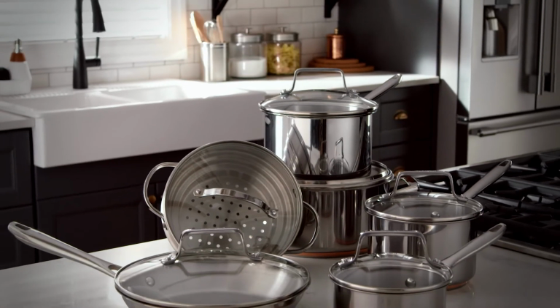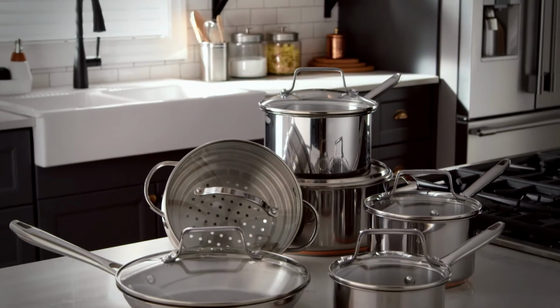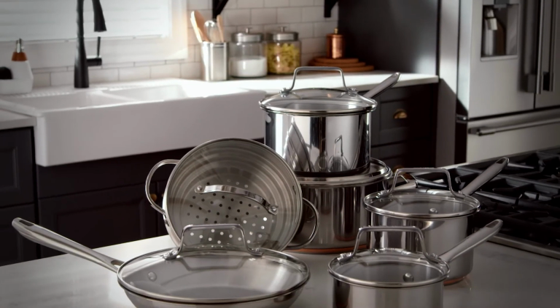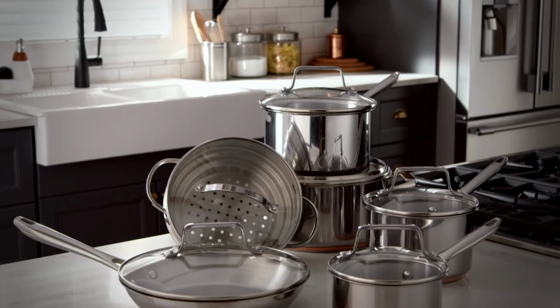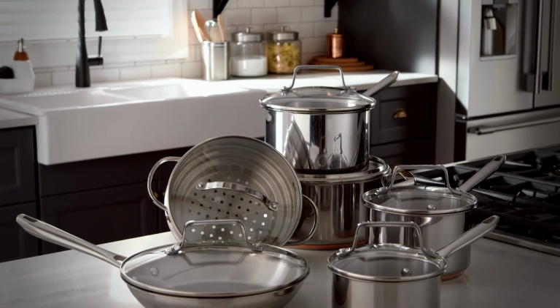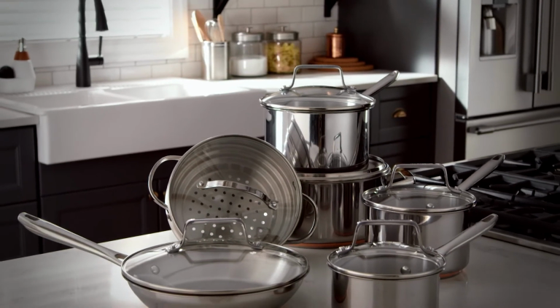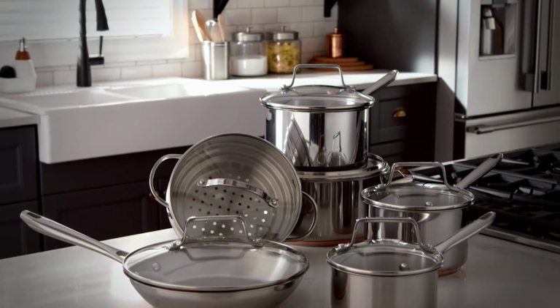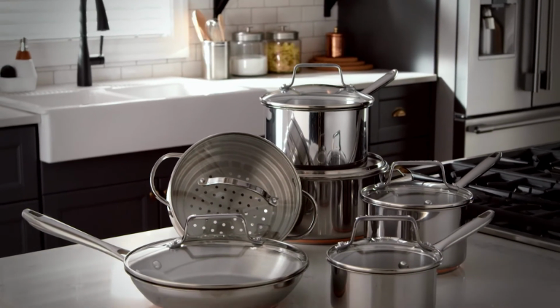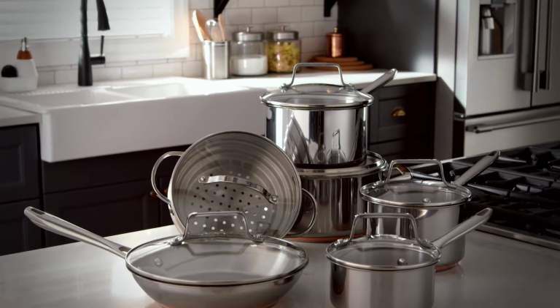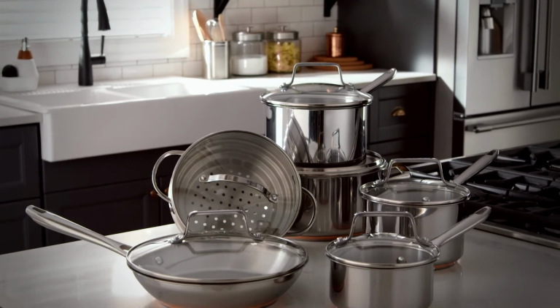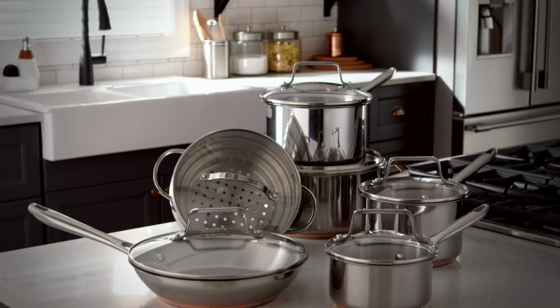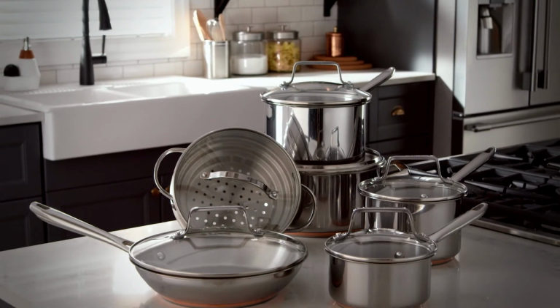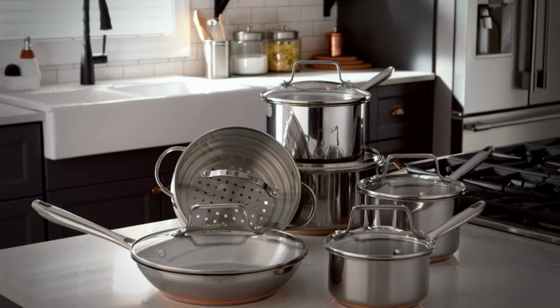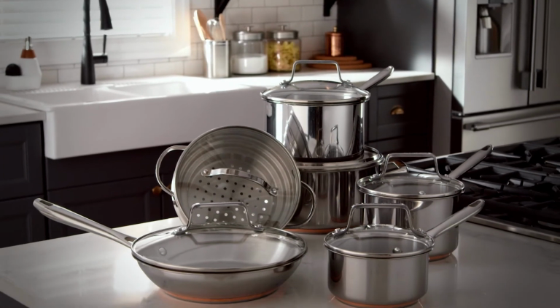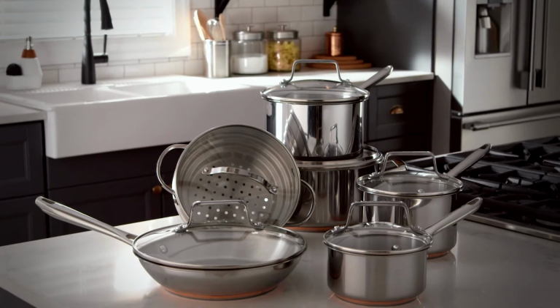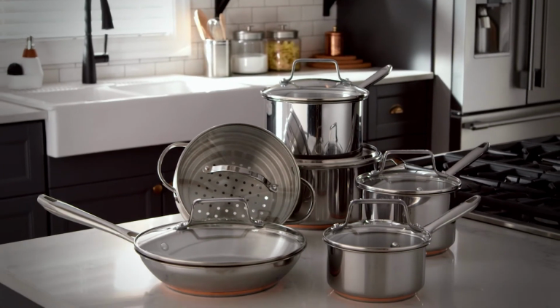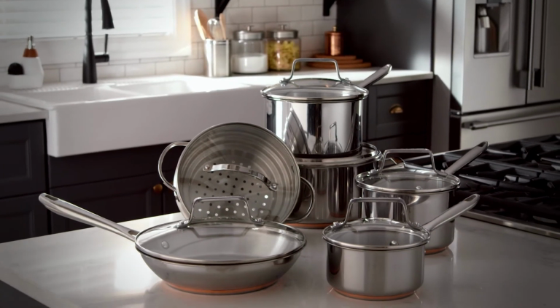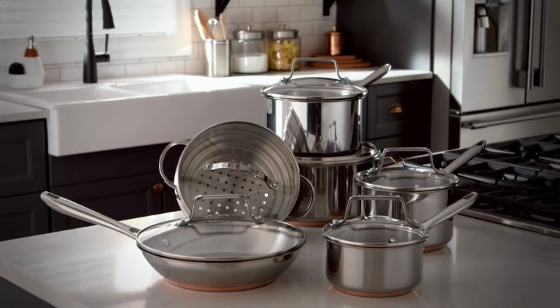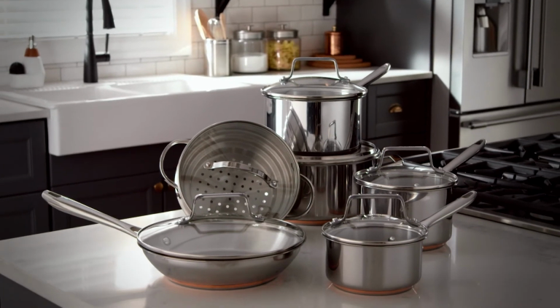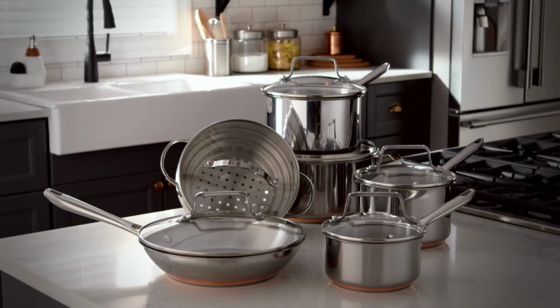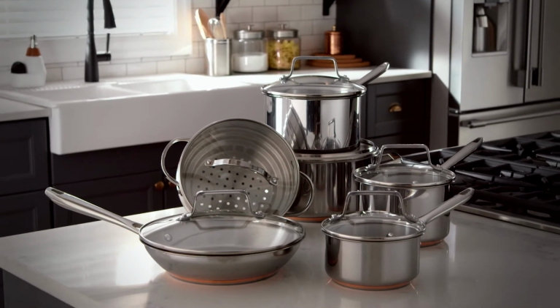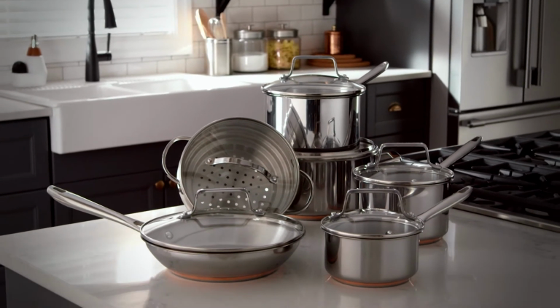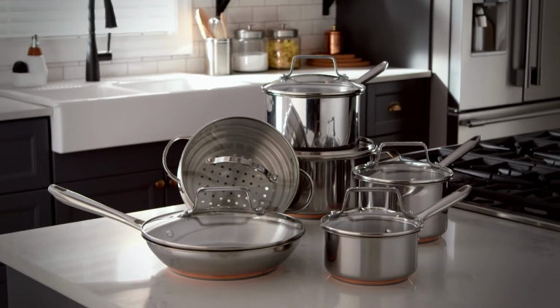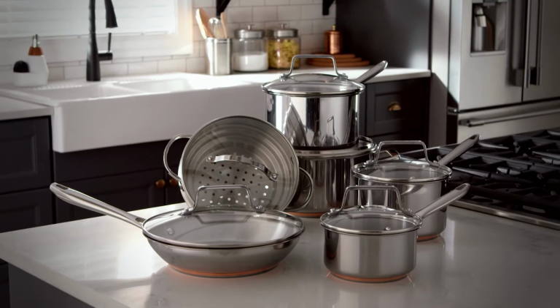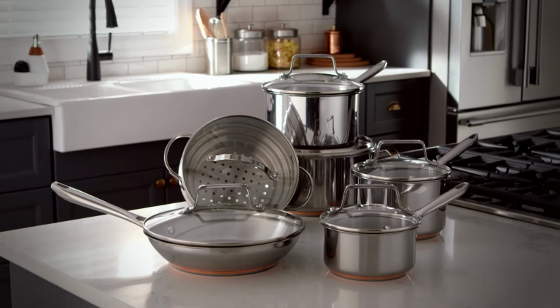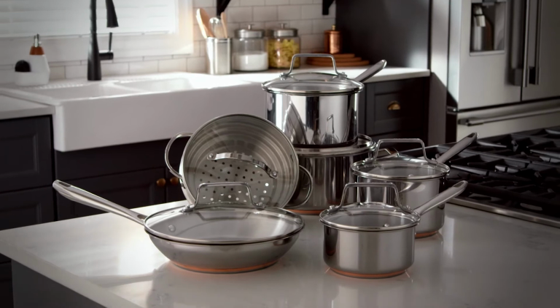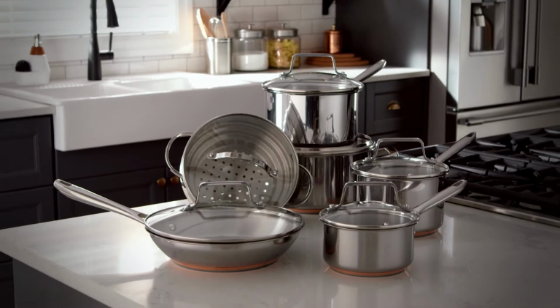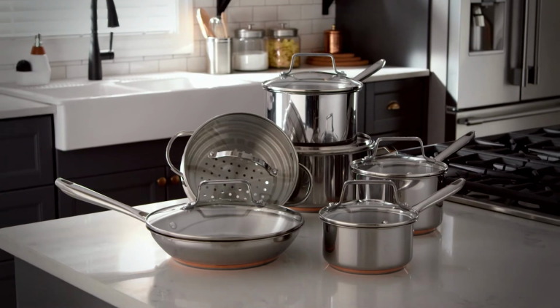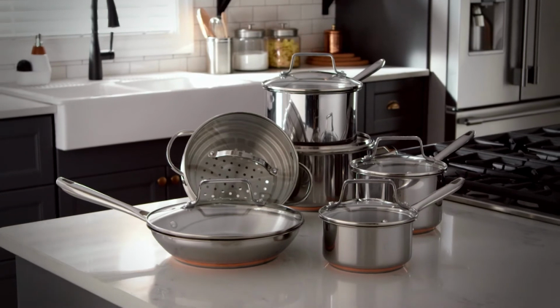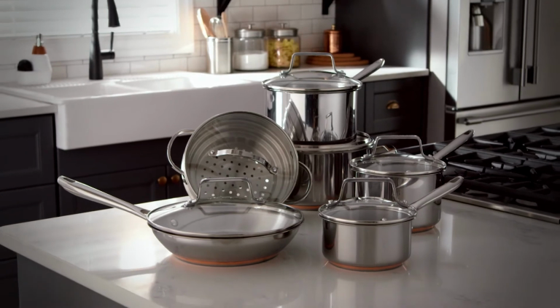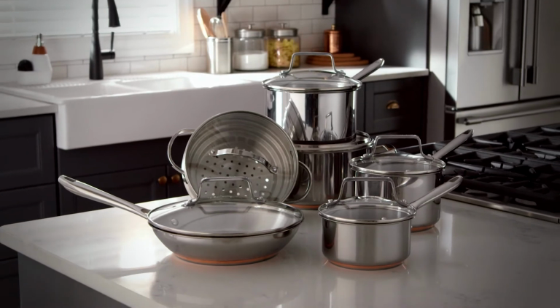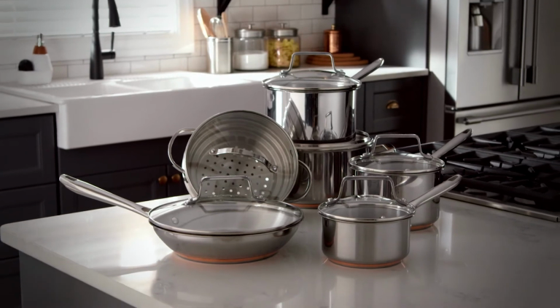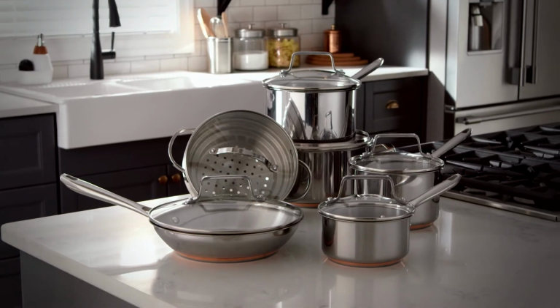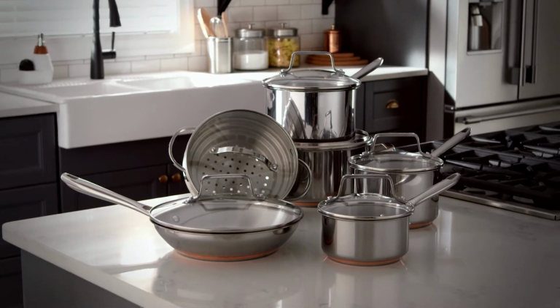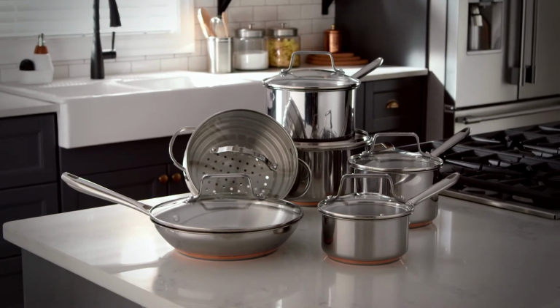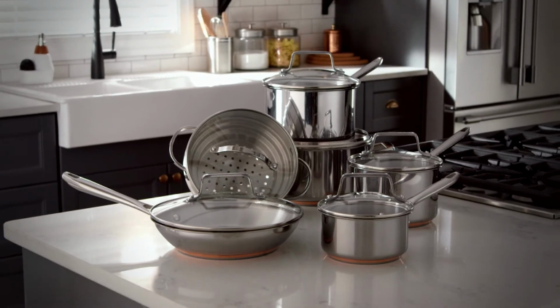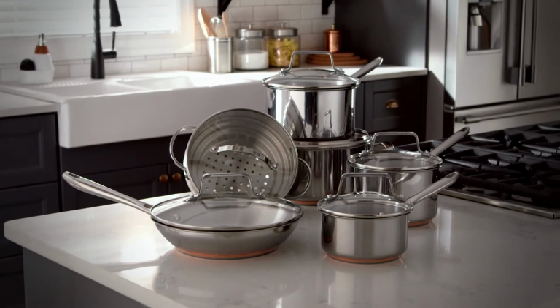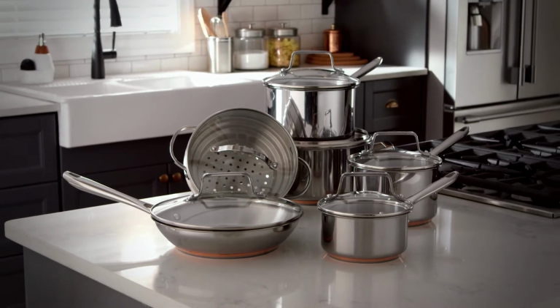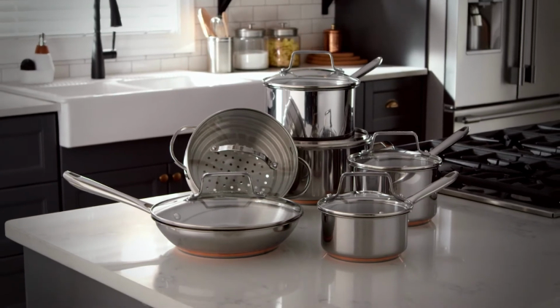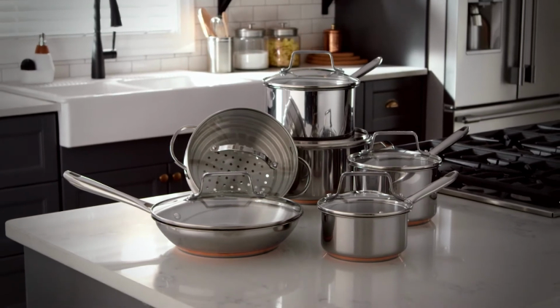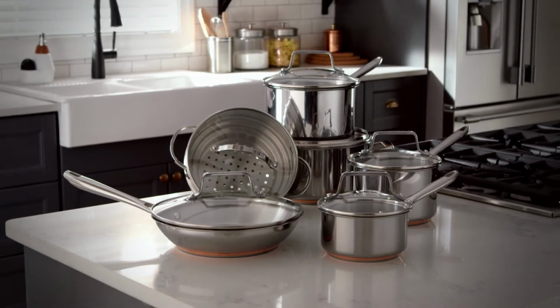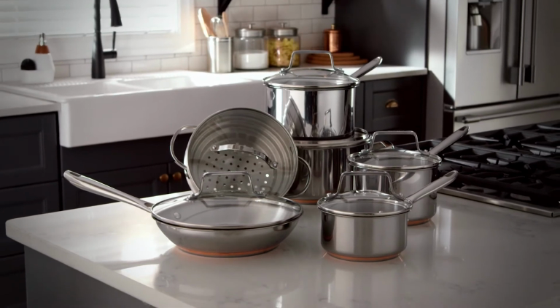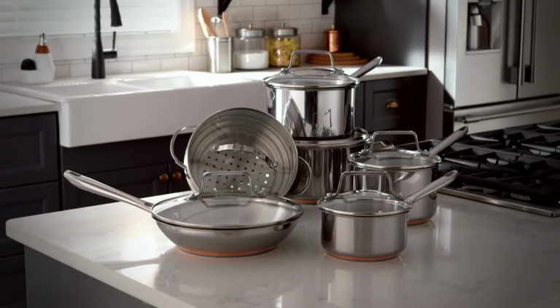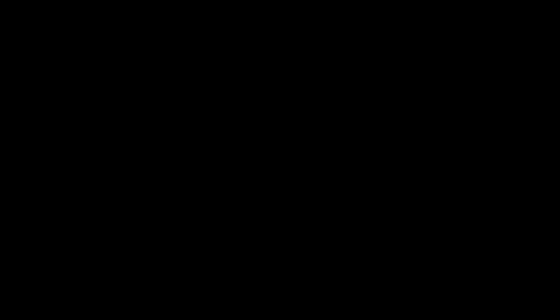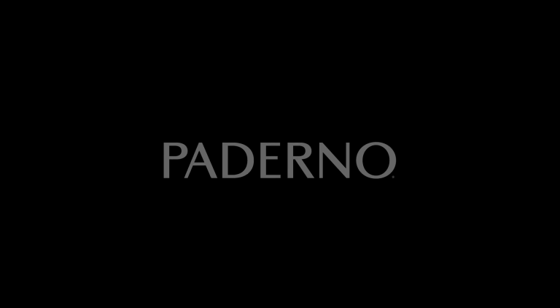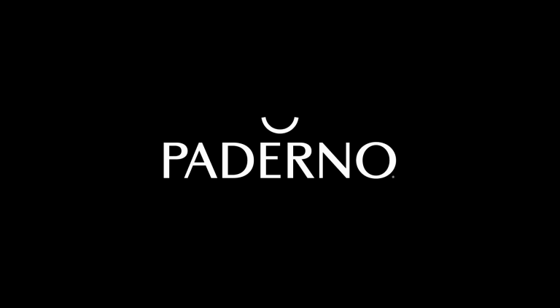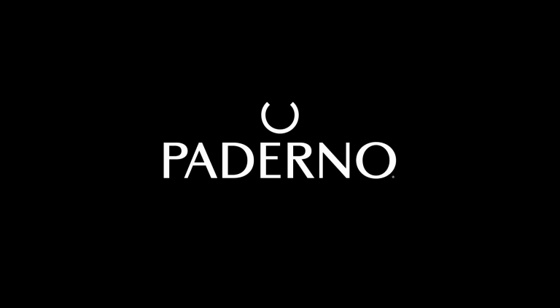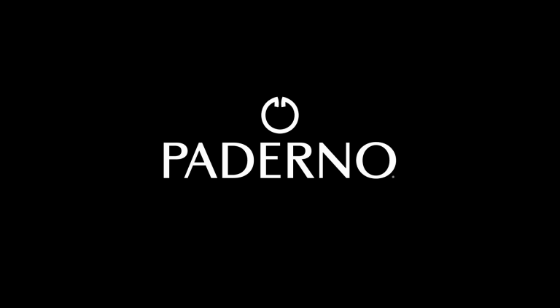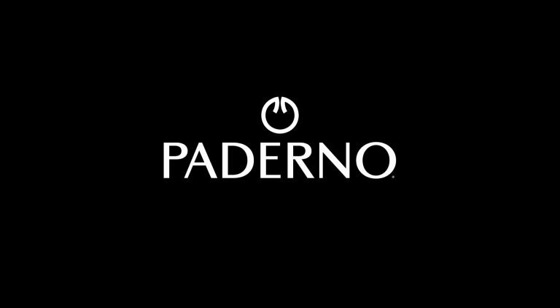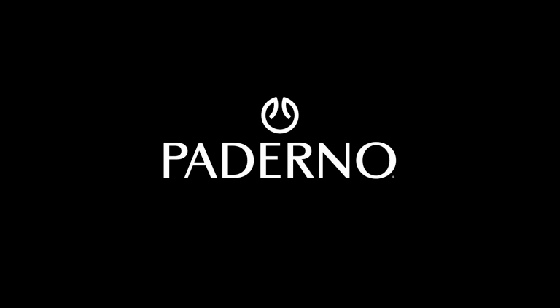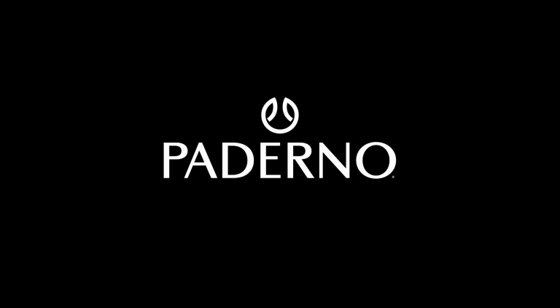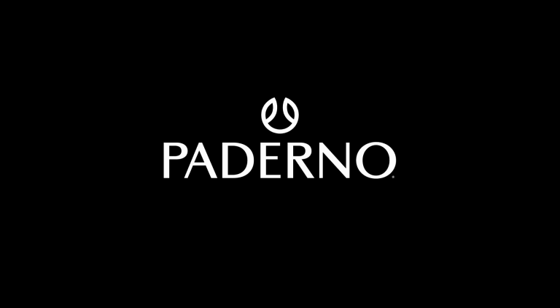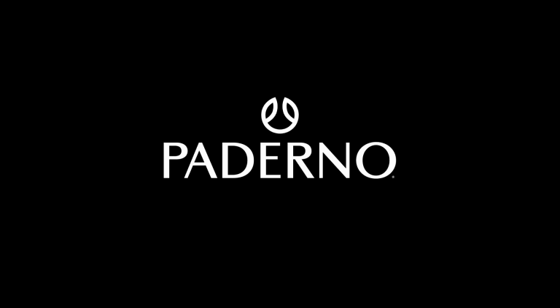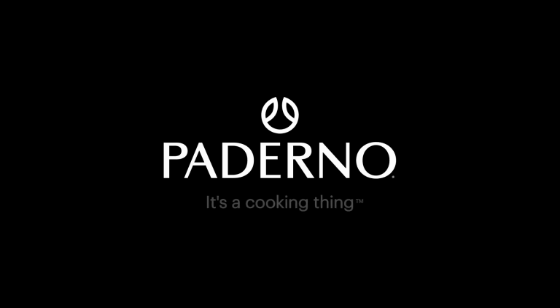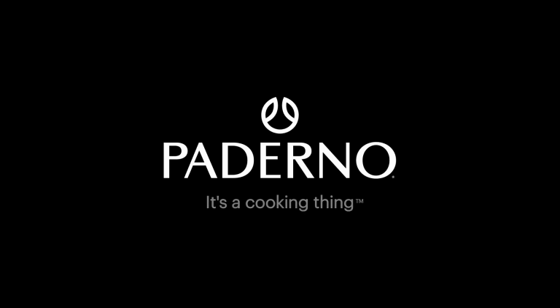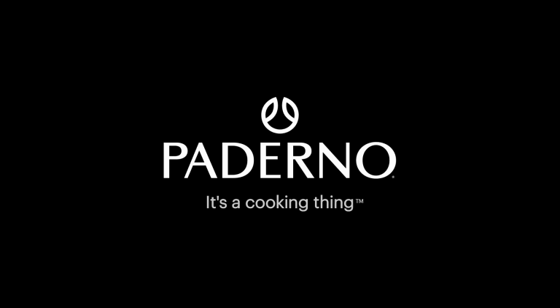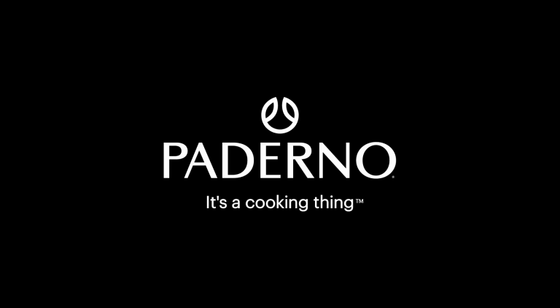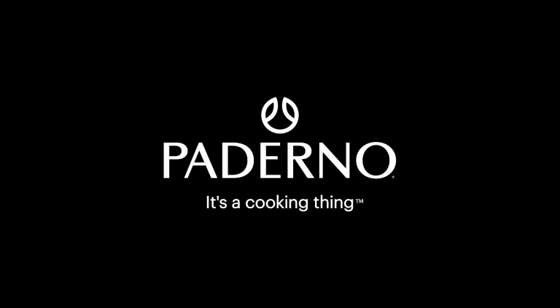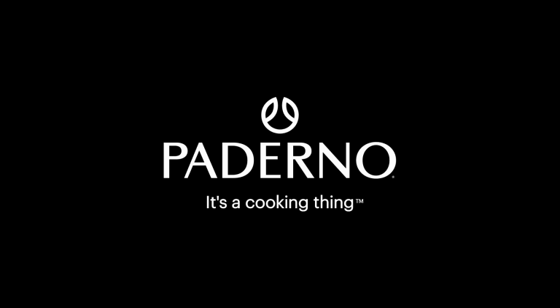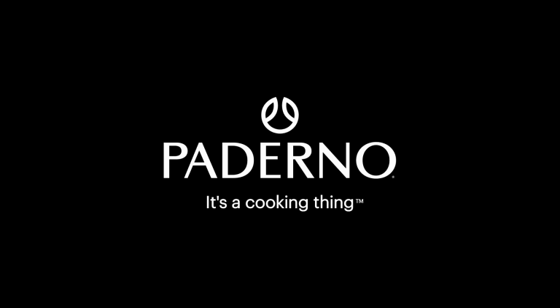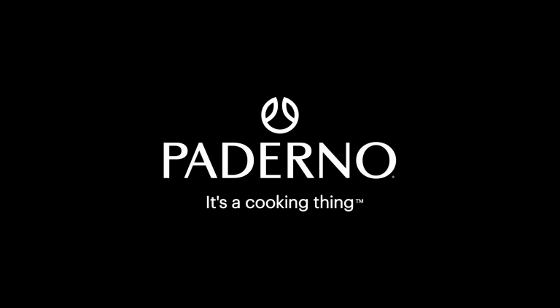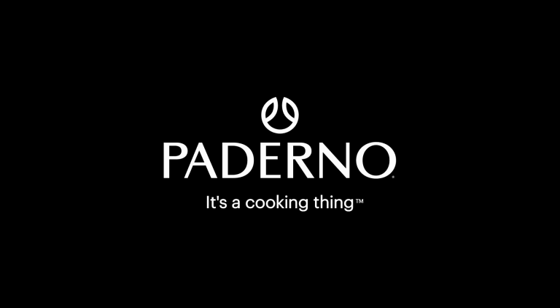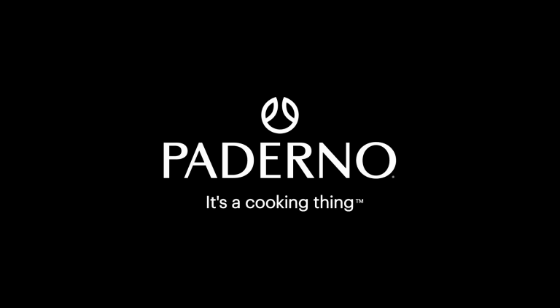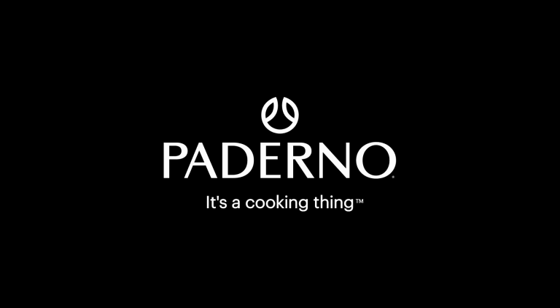The Paderno signature copper core cookware set, available at Canadian Tire. Paderno, it's a cooking thing.